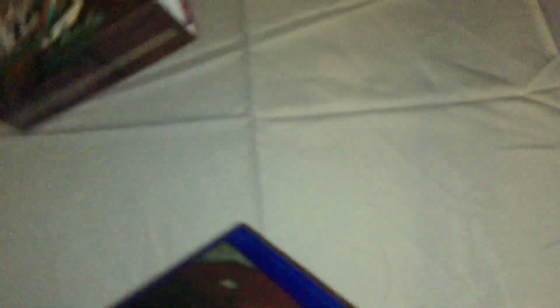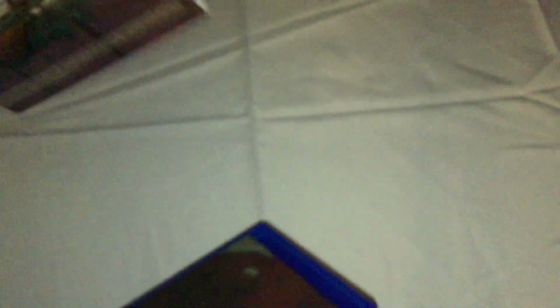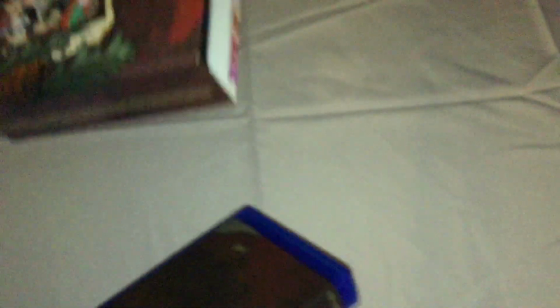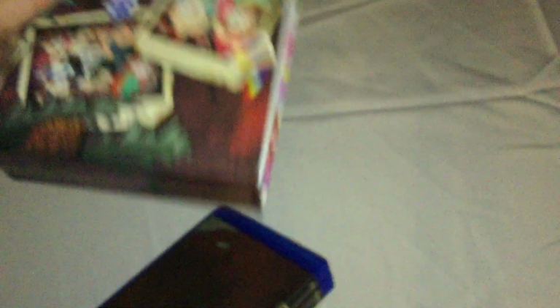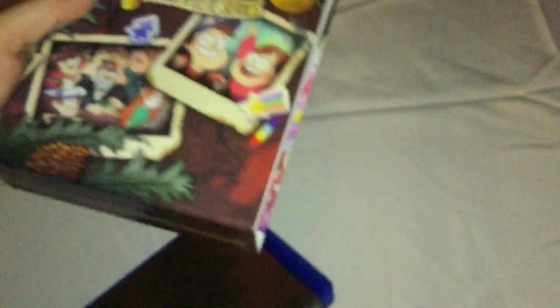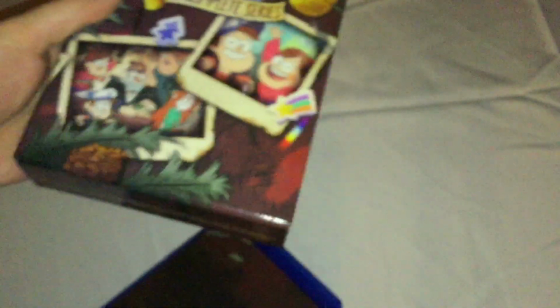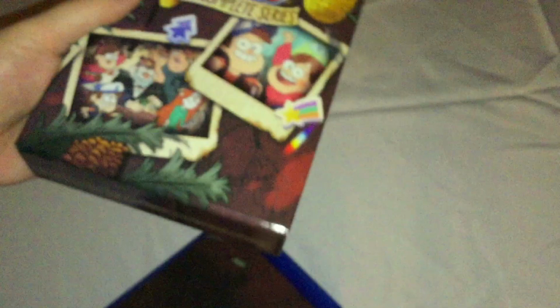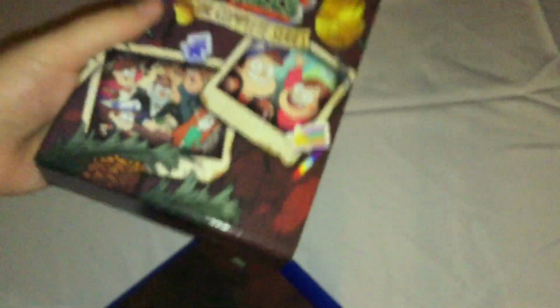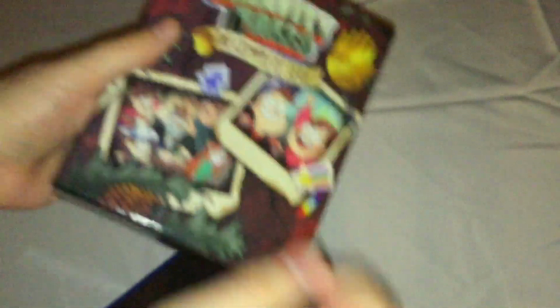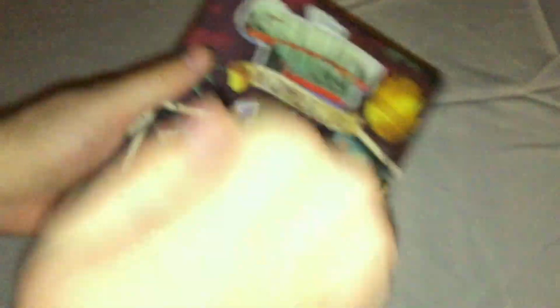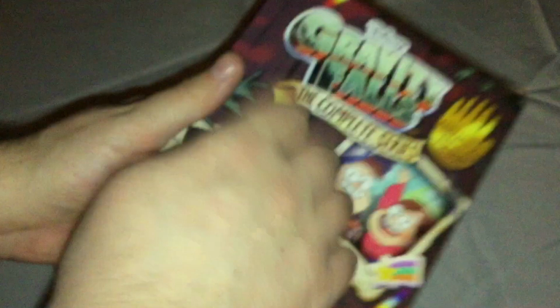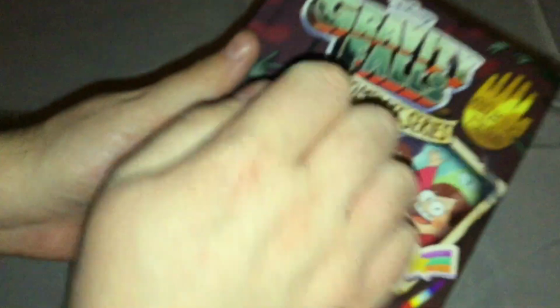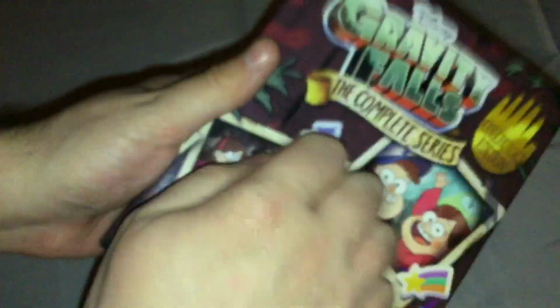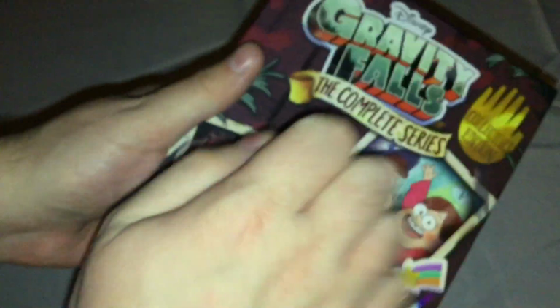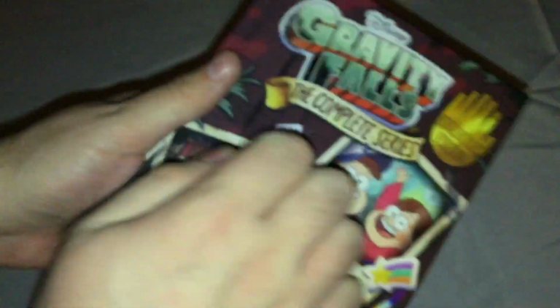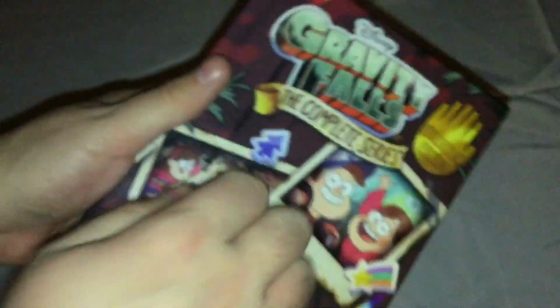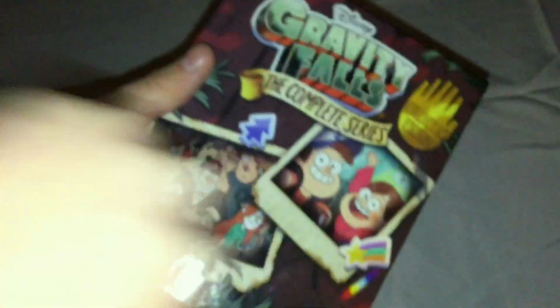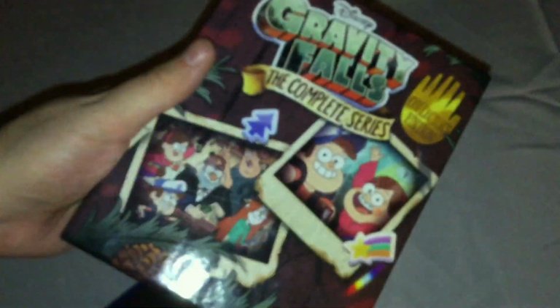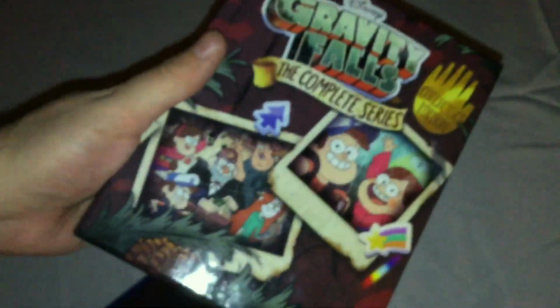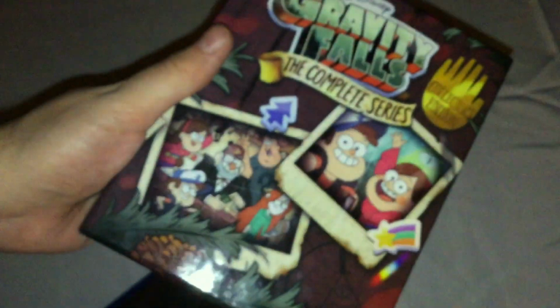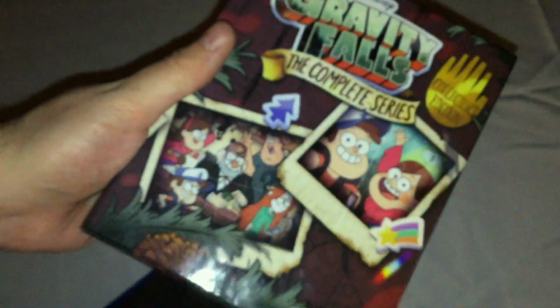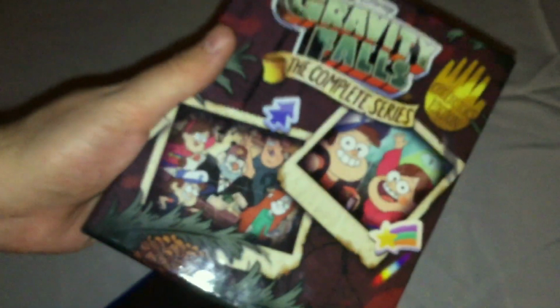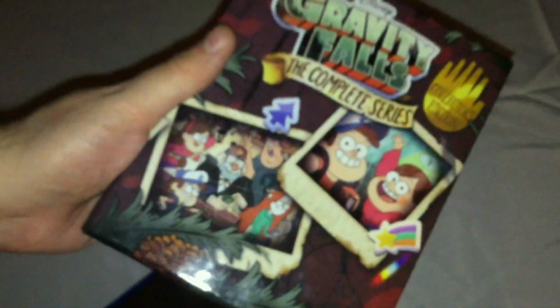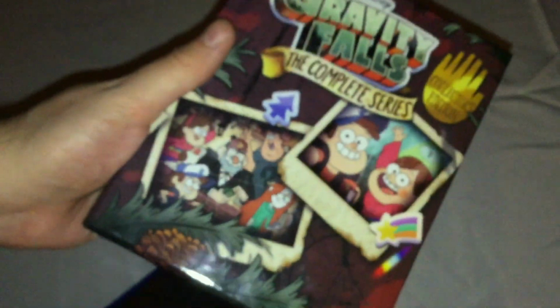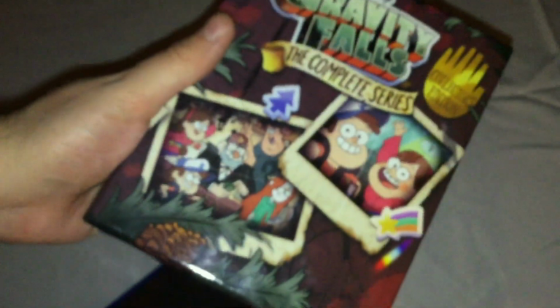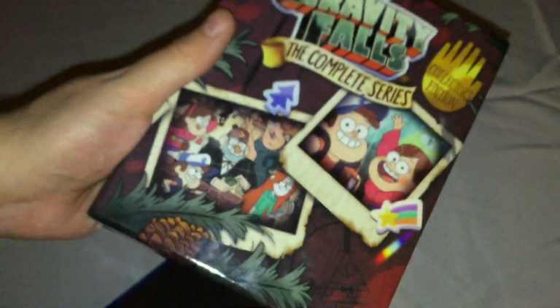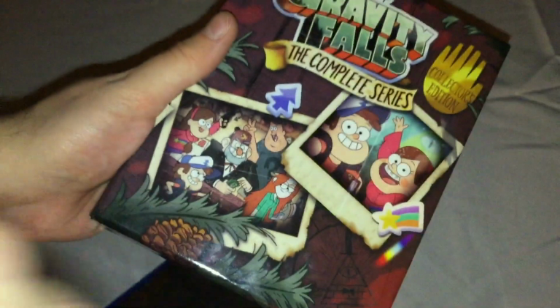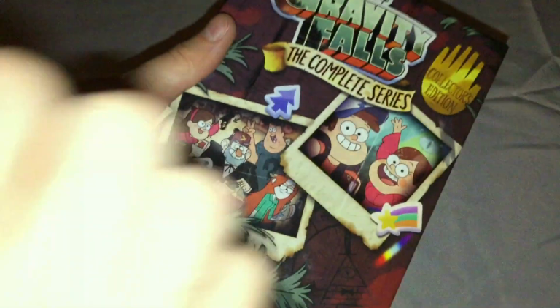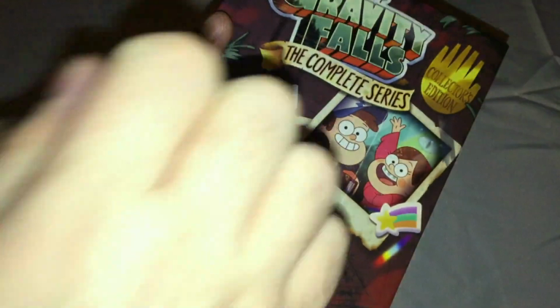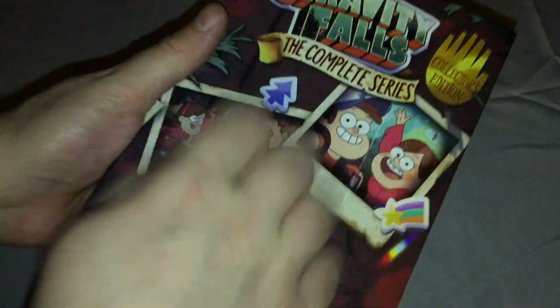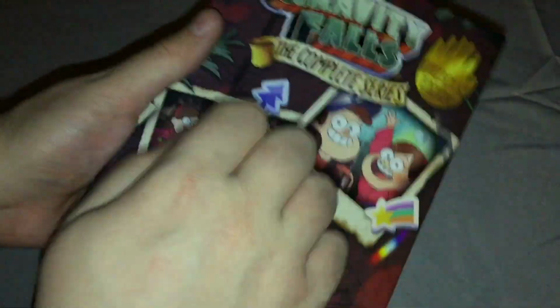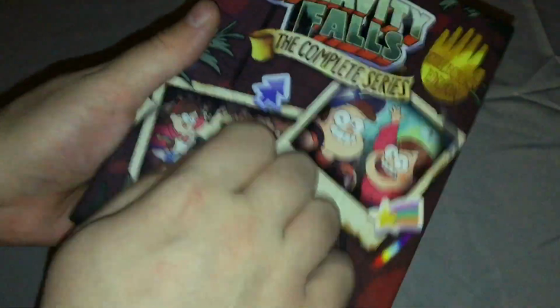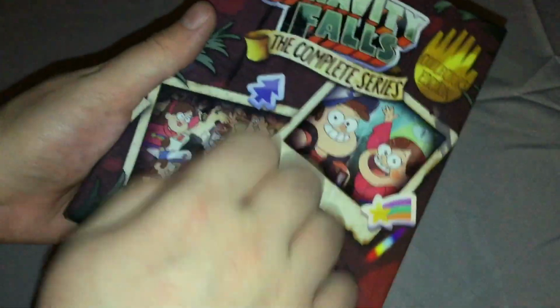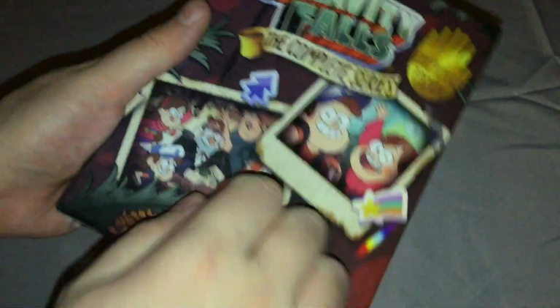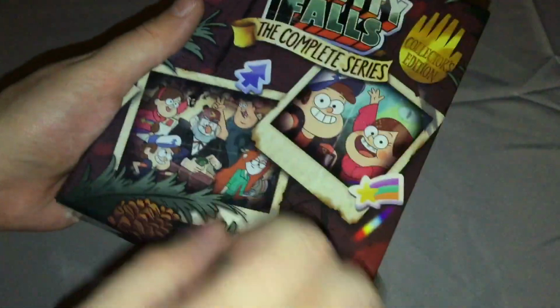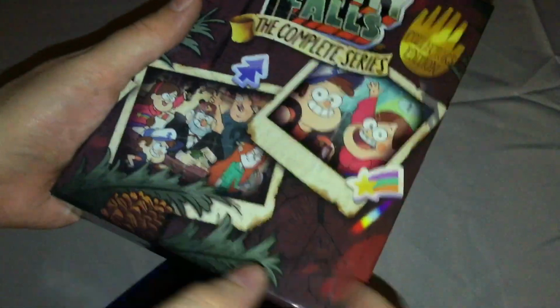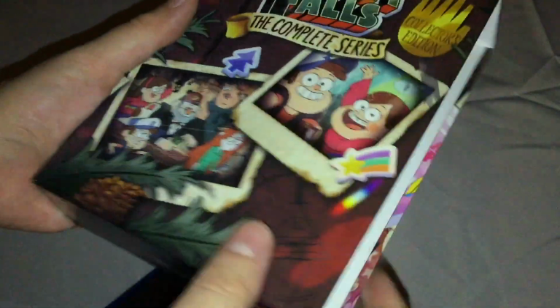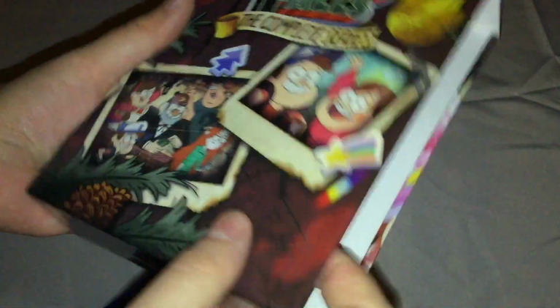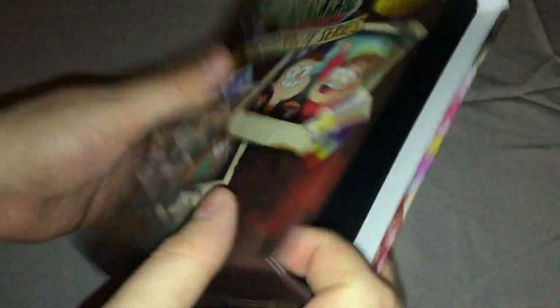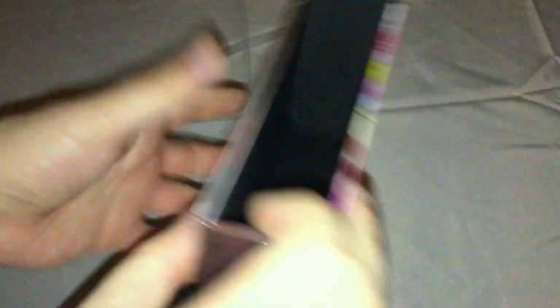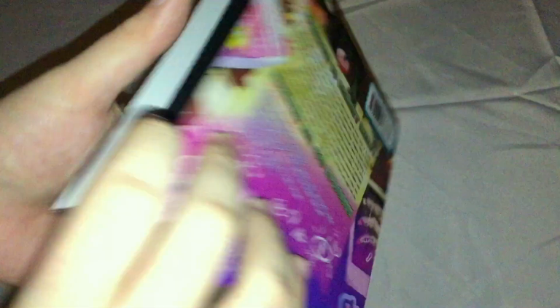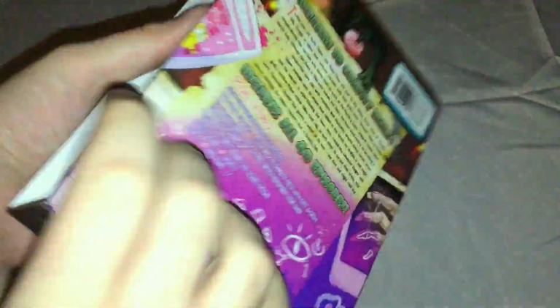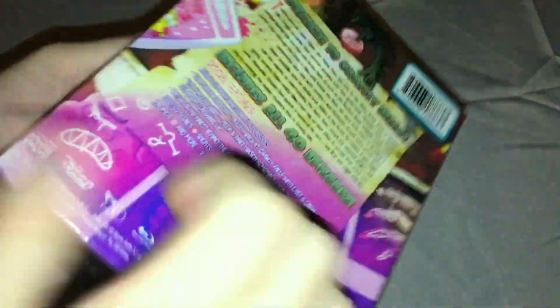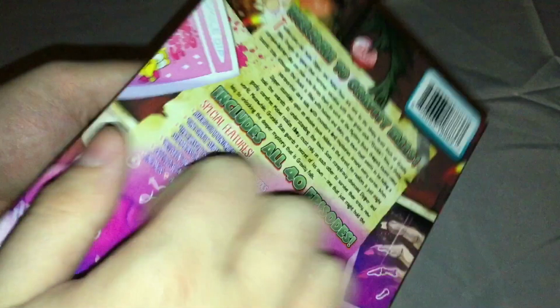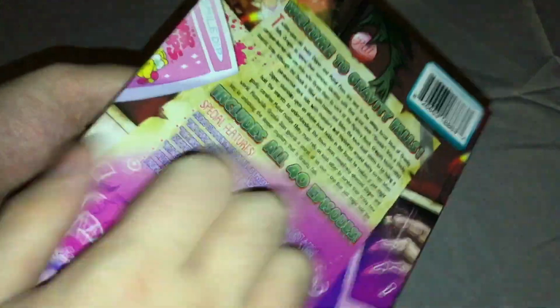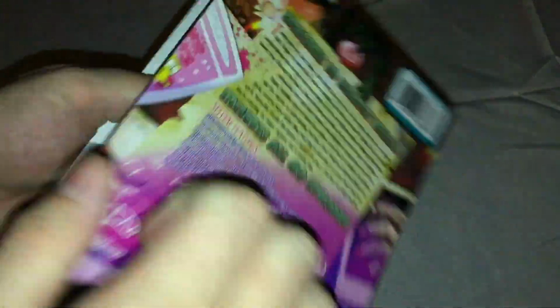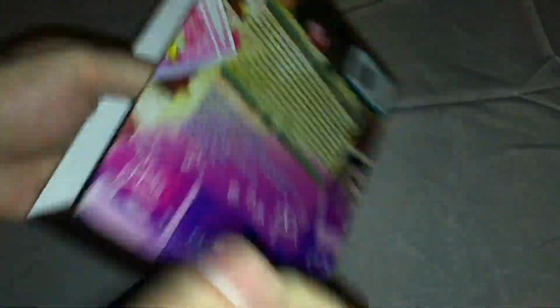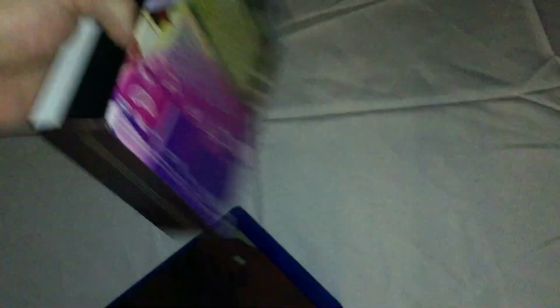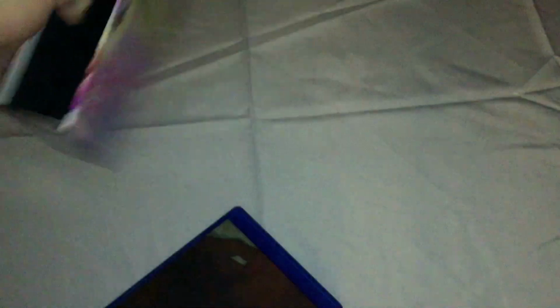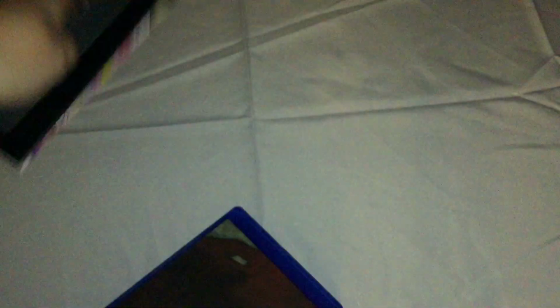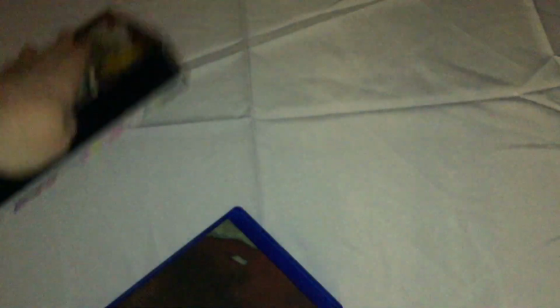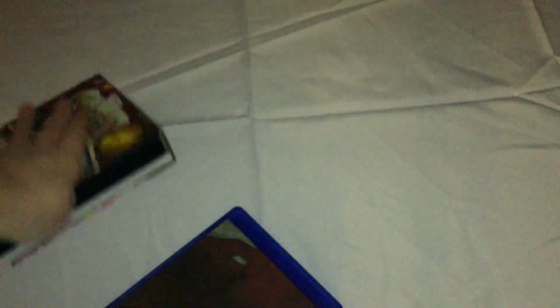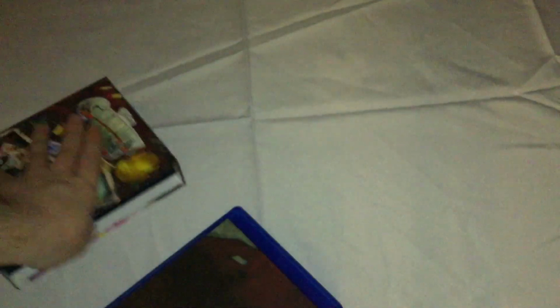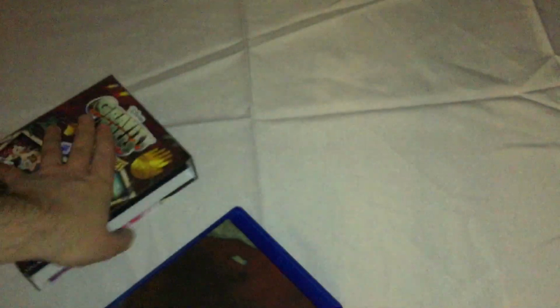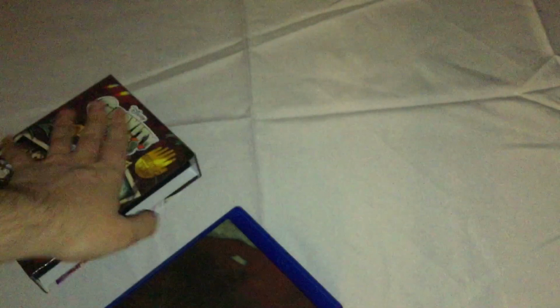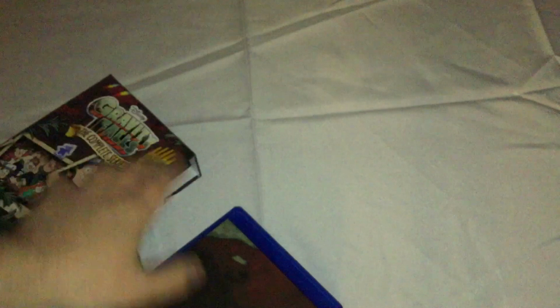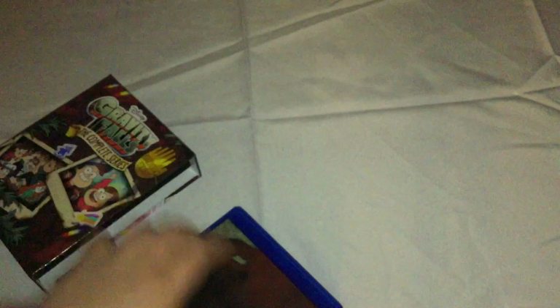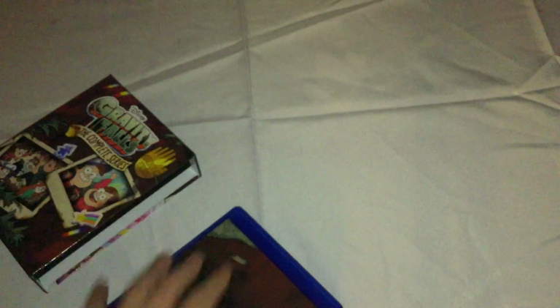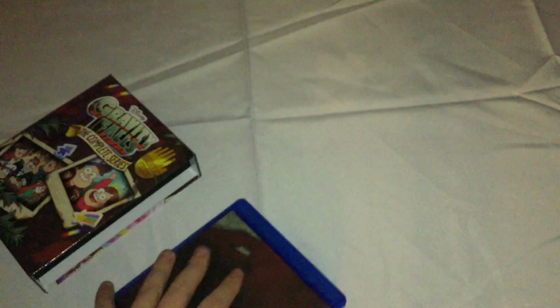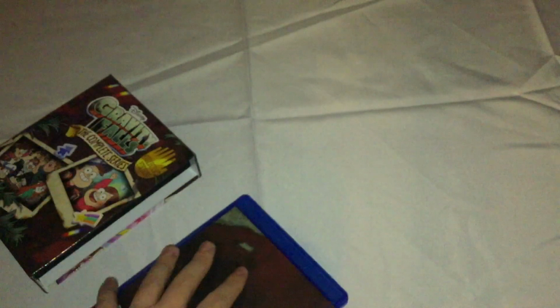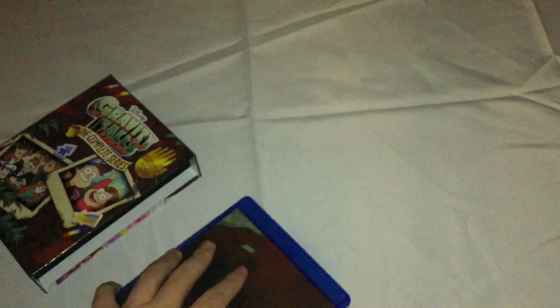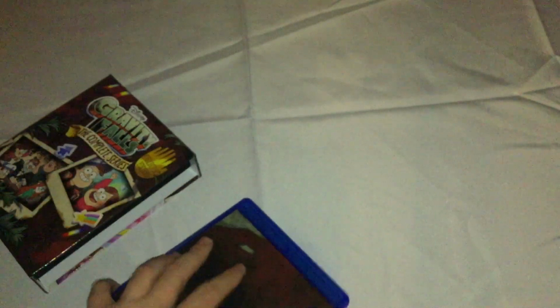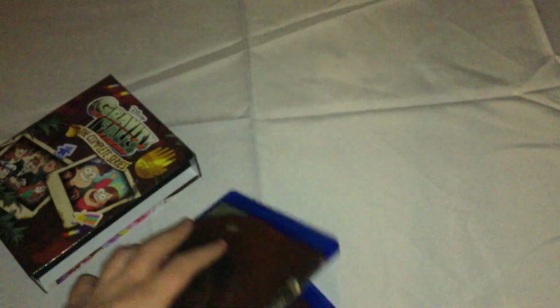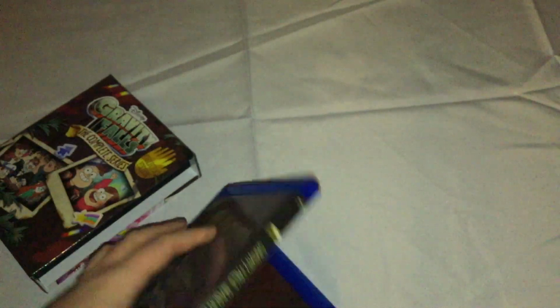This is a nice chipboard box, which is nice.